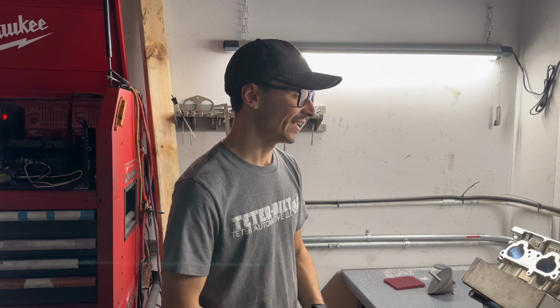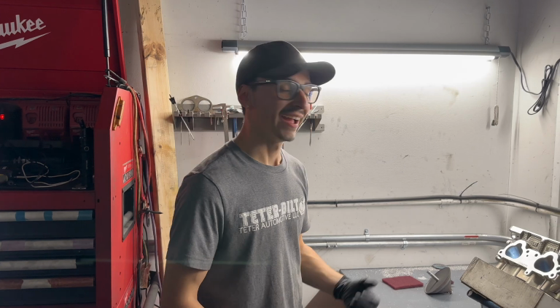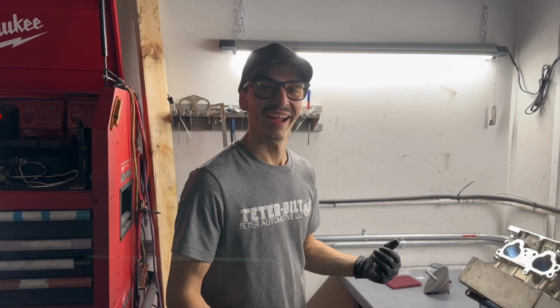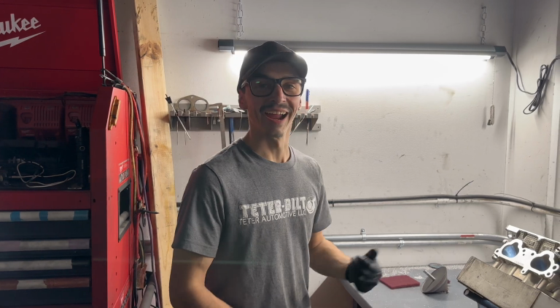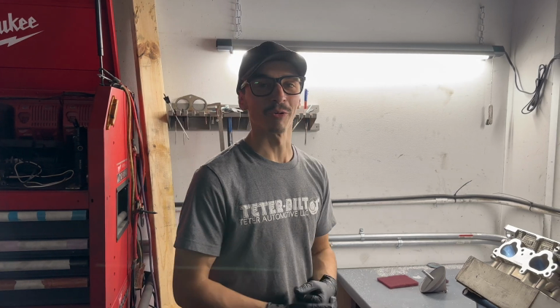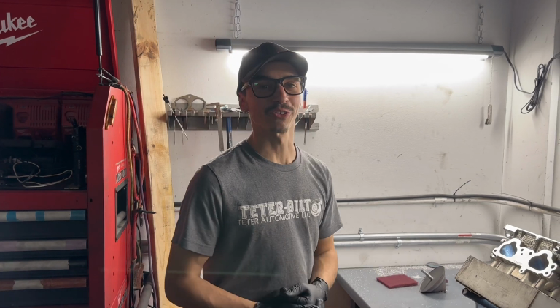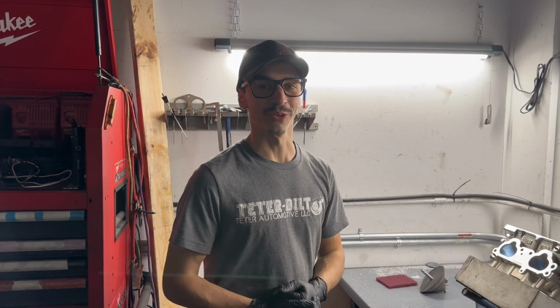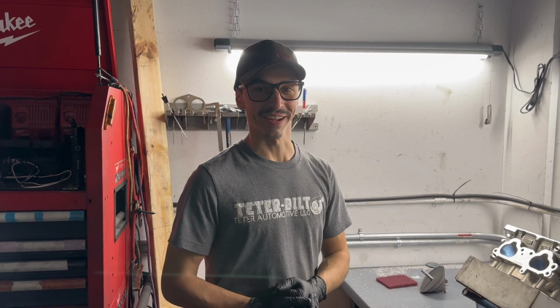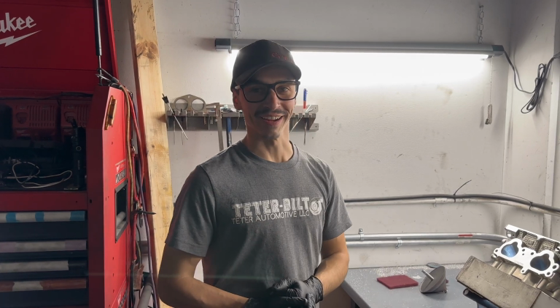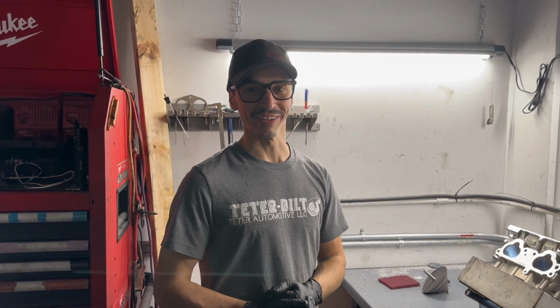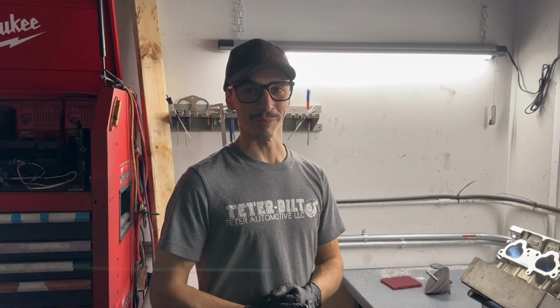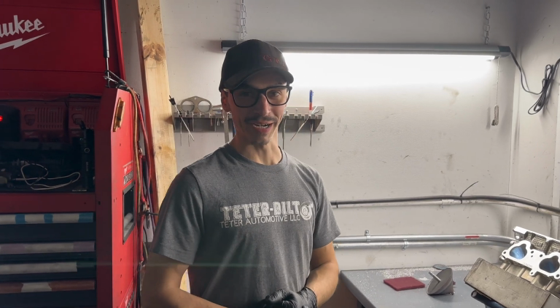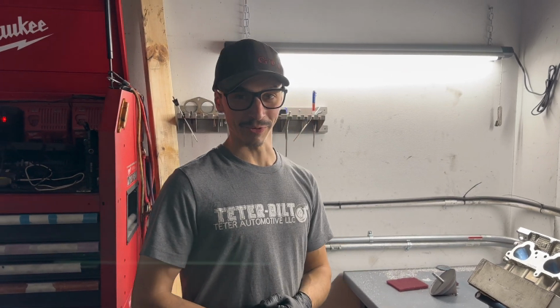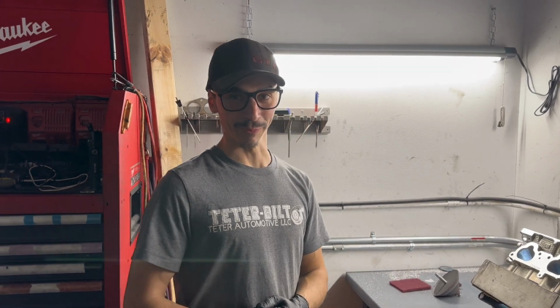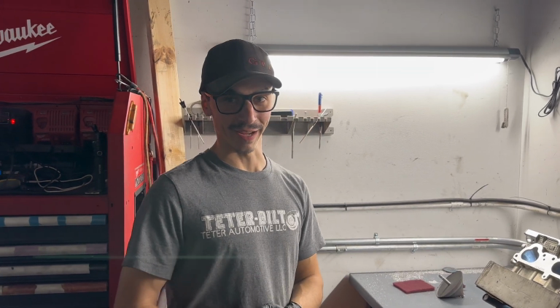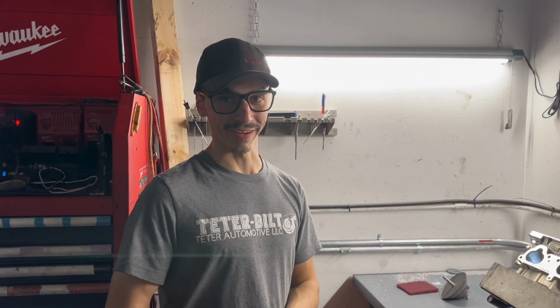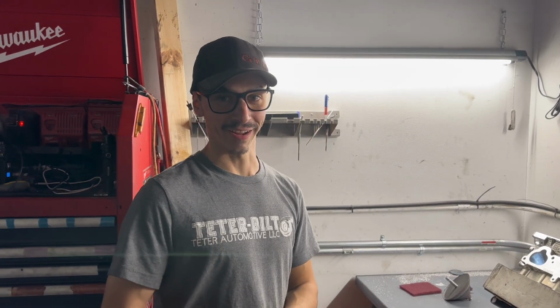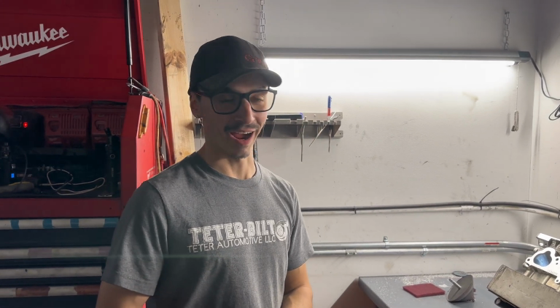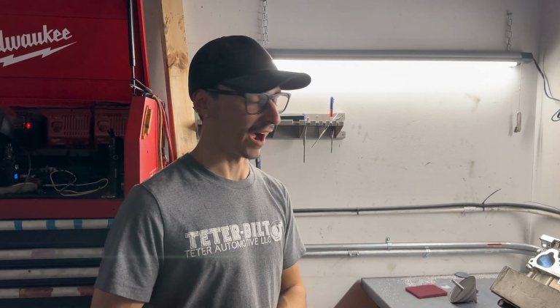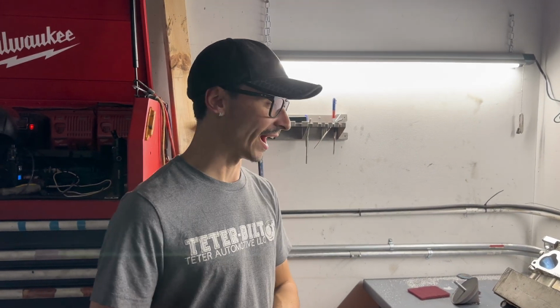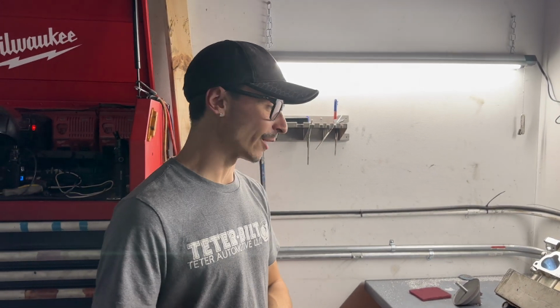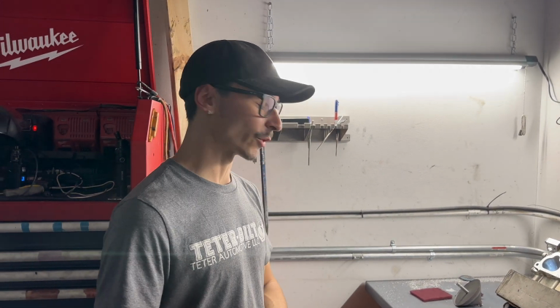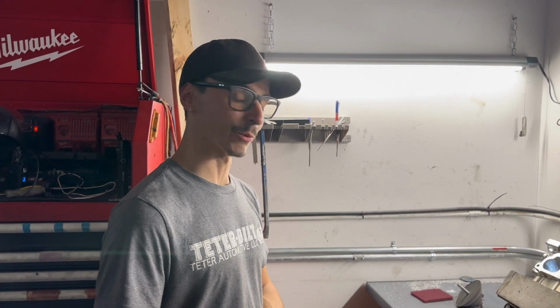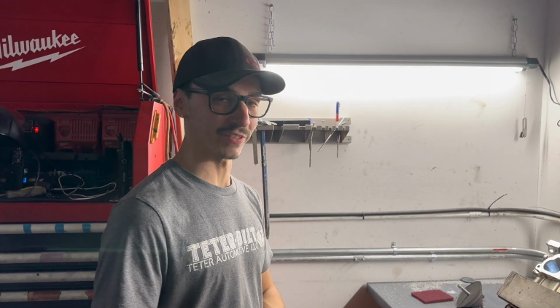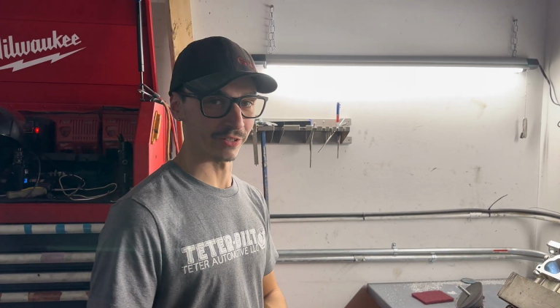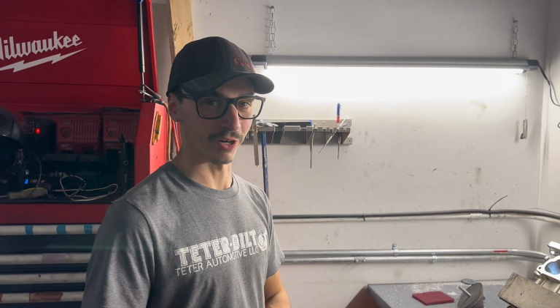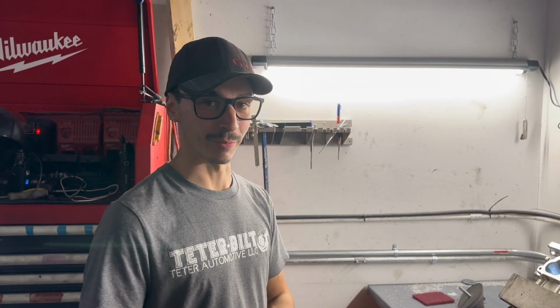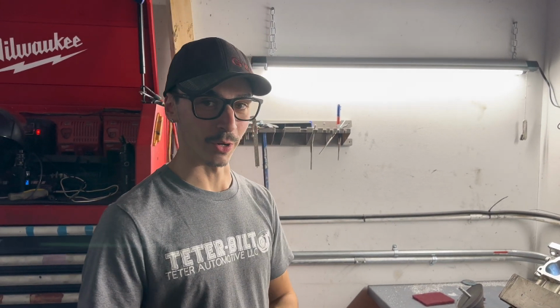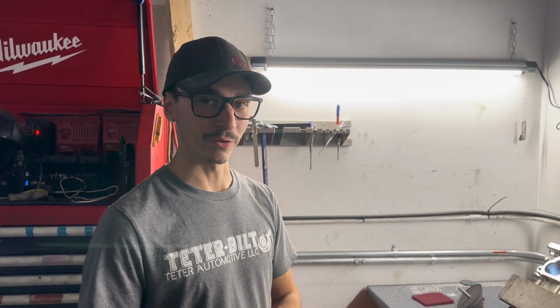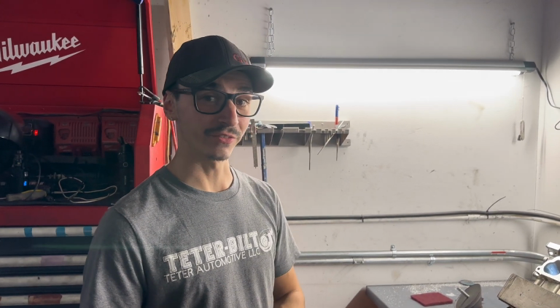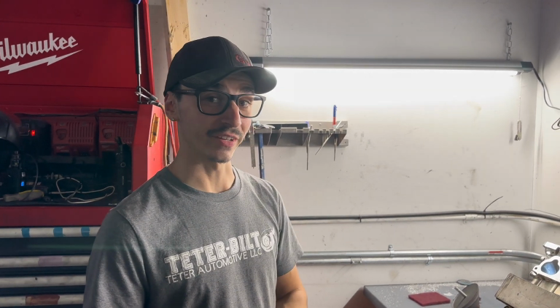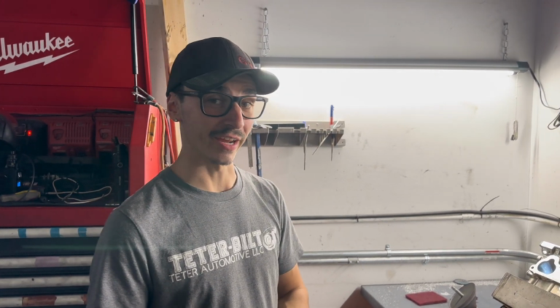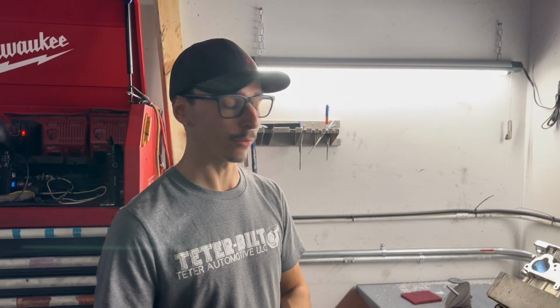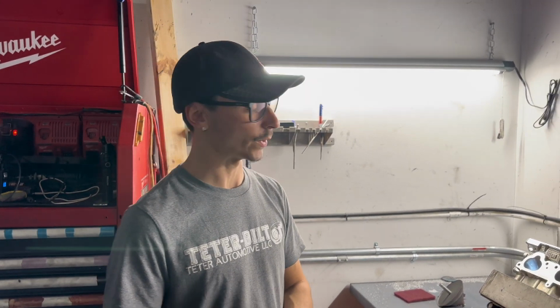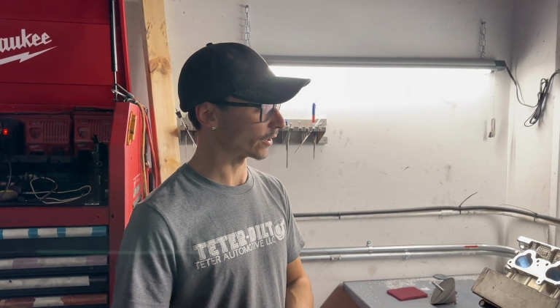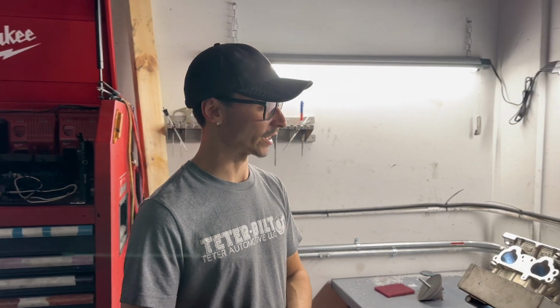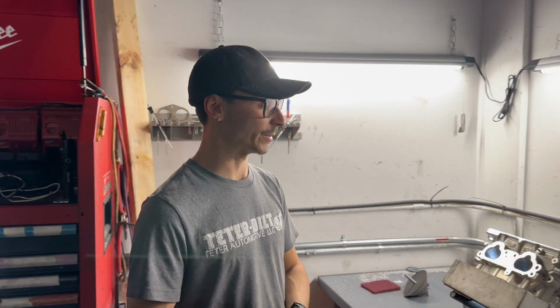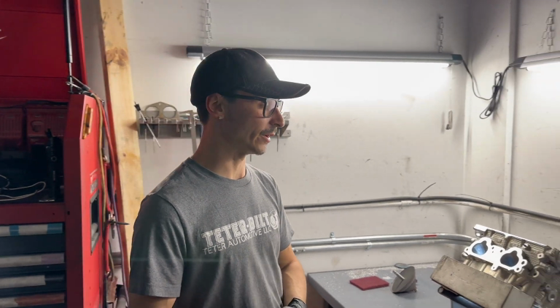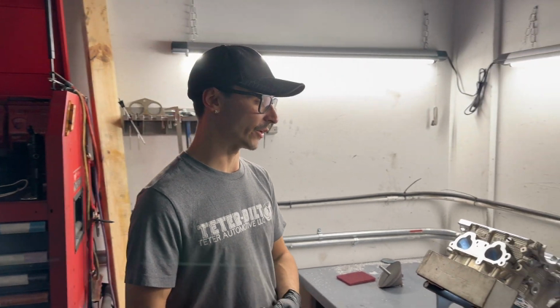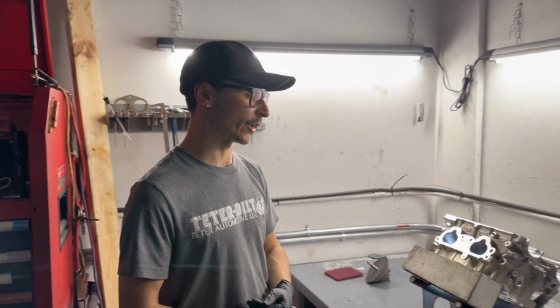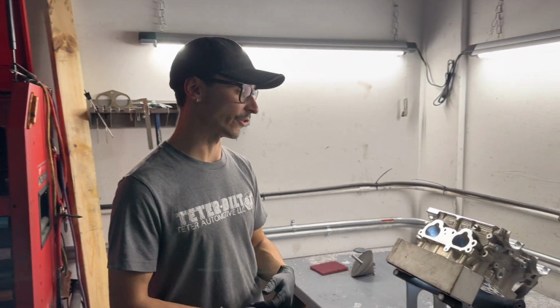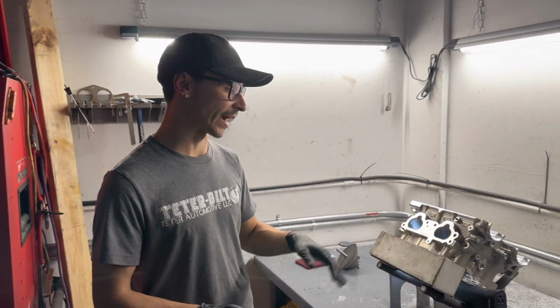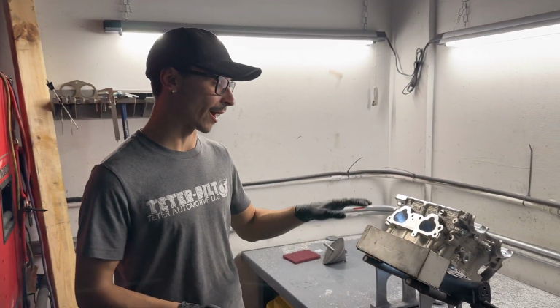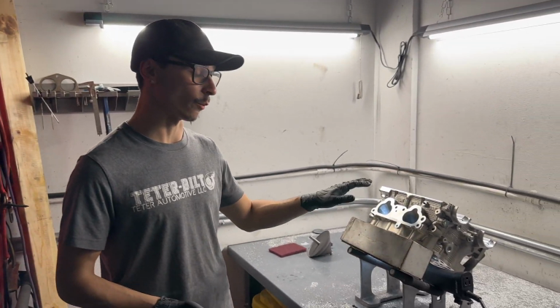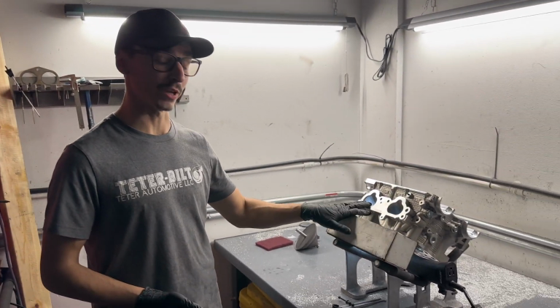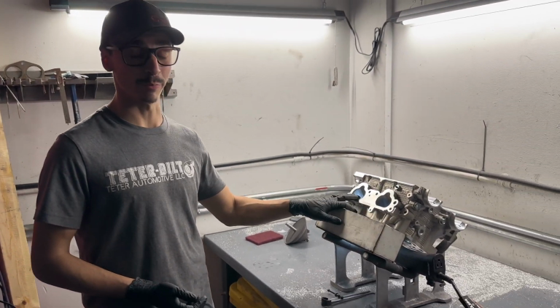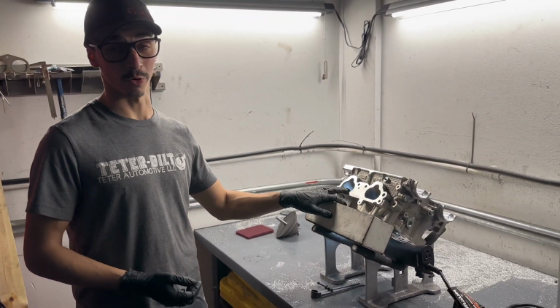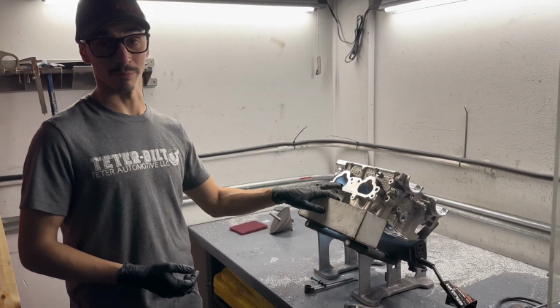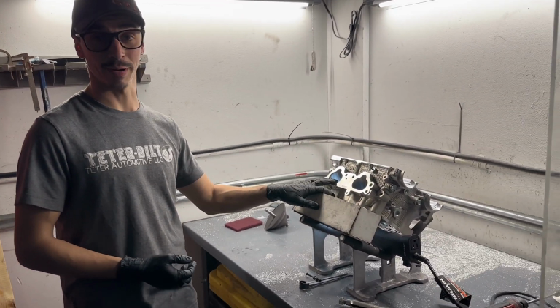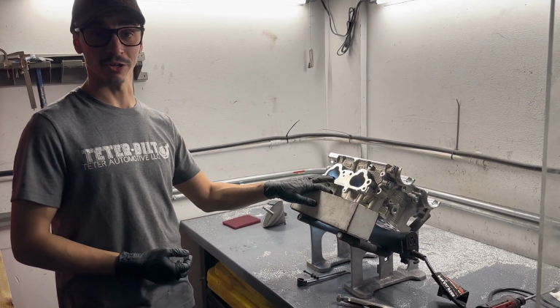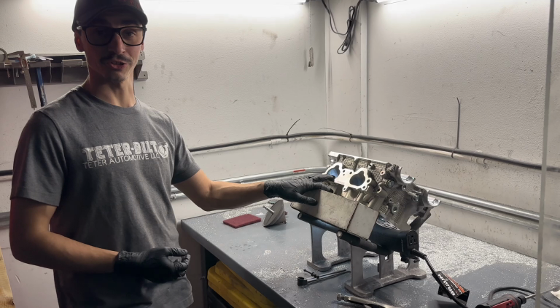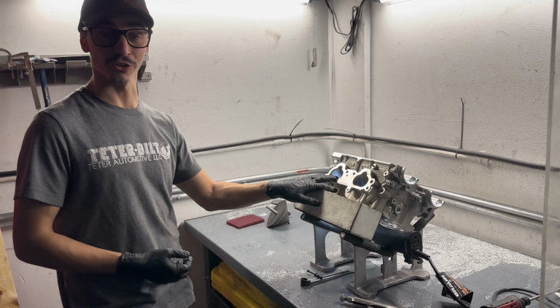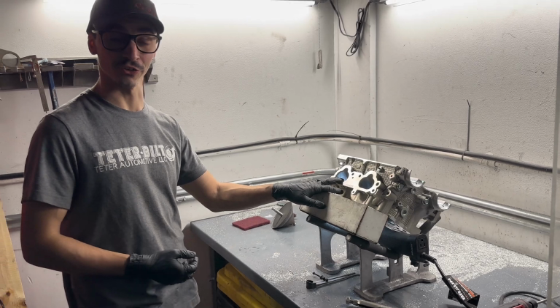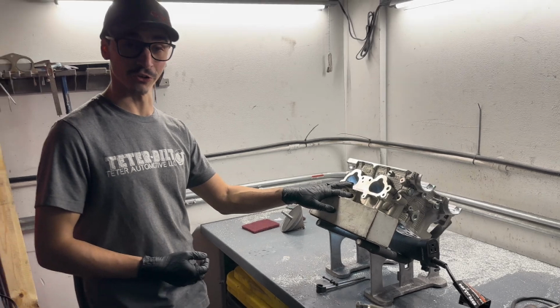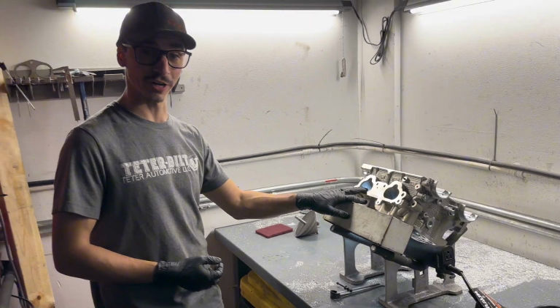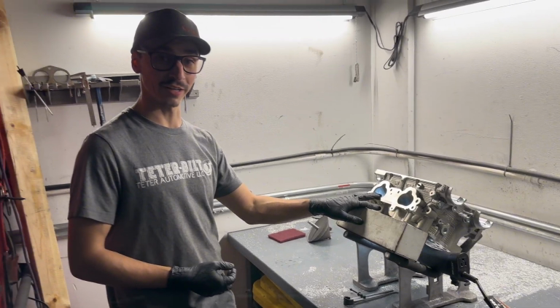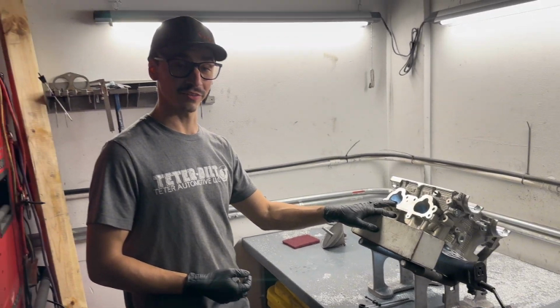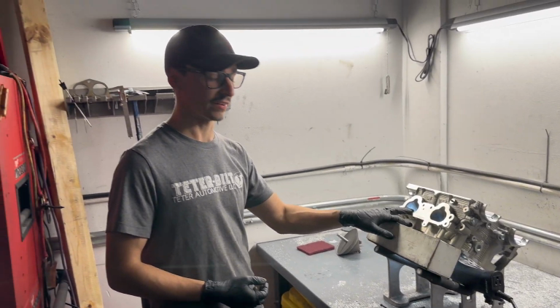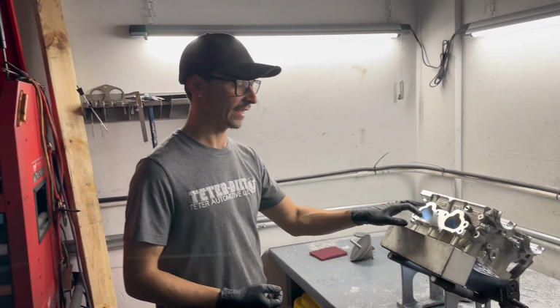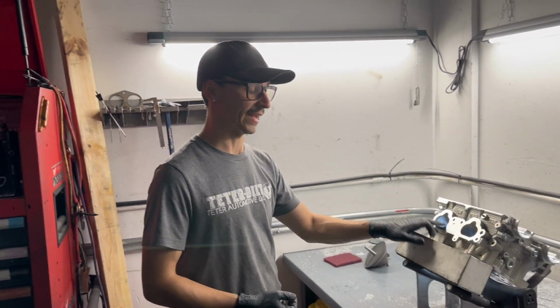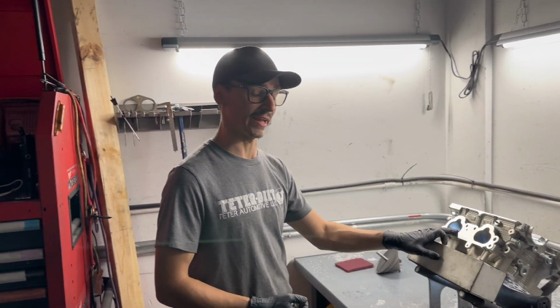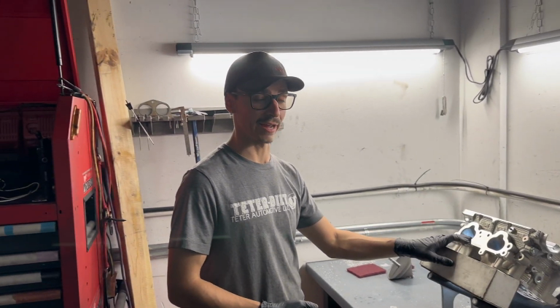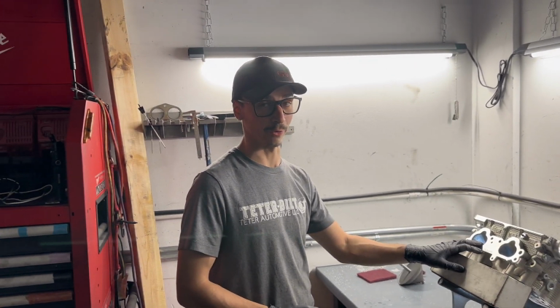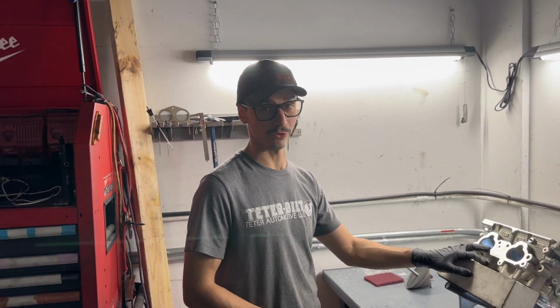Hey, what's going on guys? My name is Ben. I work with Teeter Automotive. Today we are going to be going over how we polish our cylinder heads in-house.